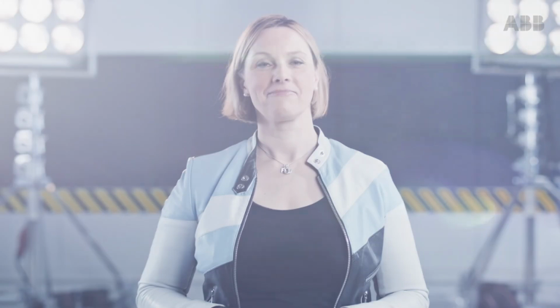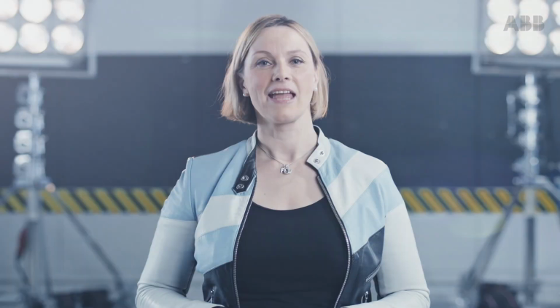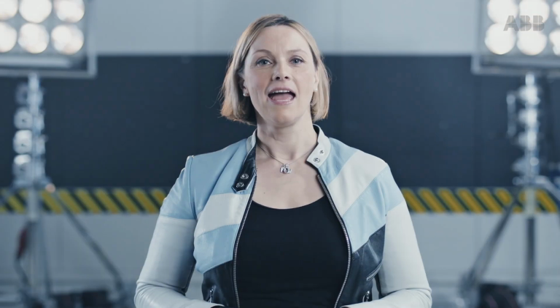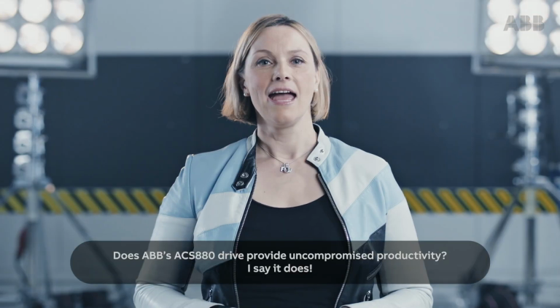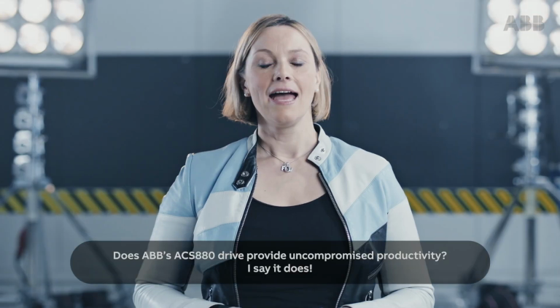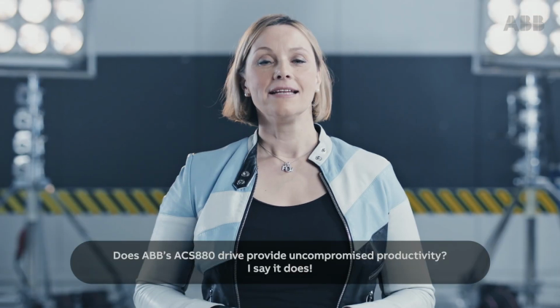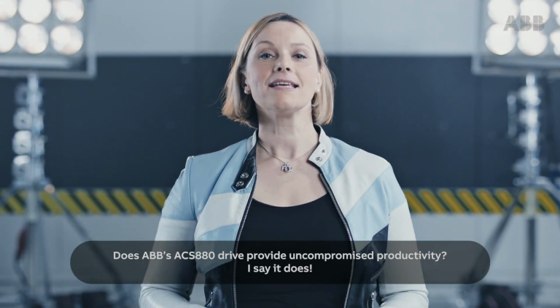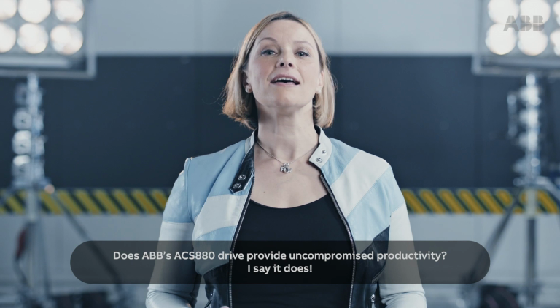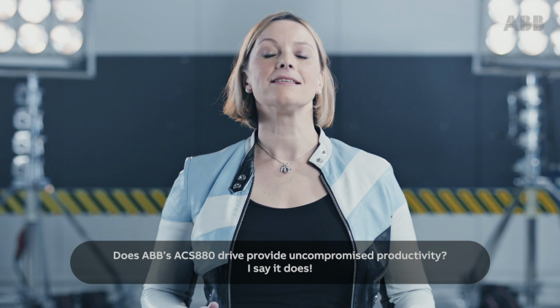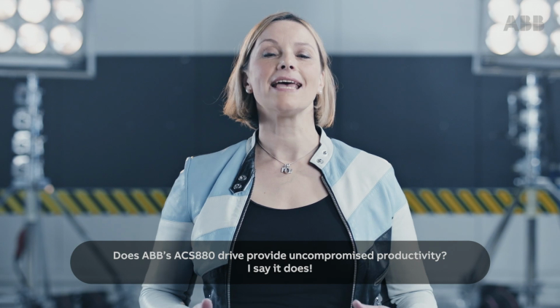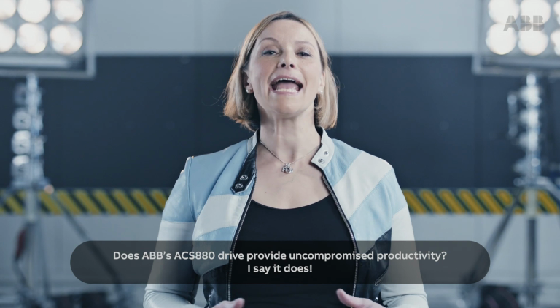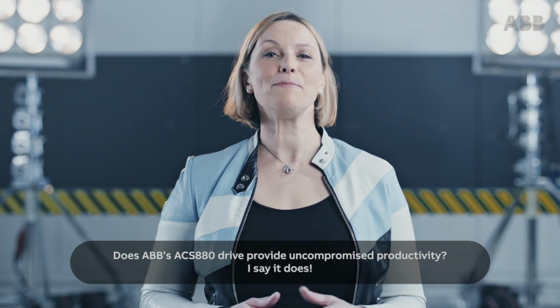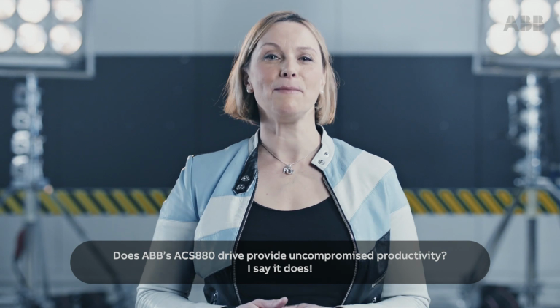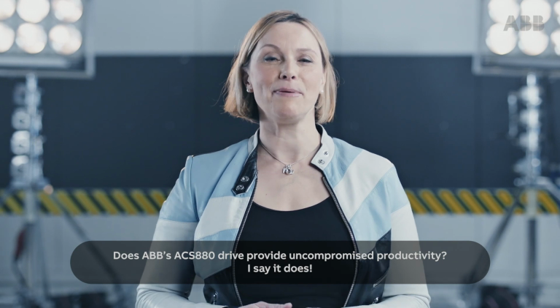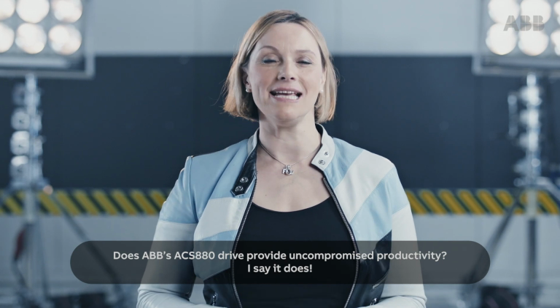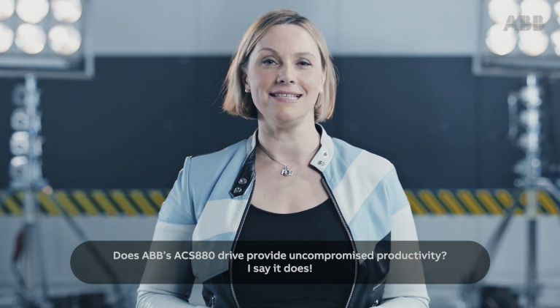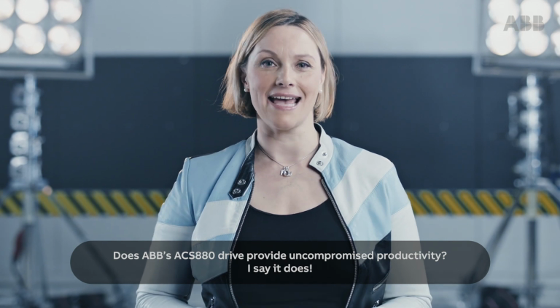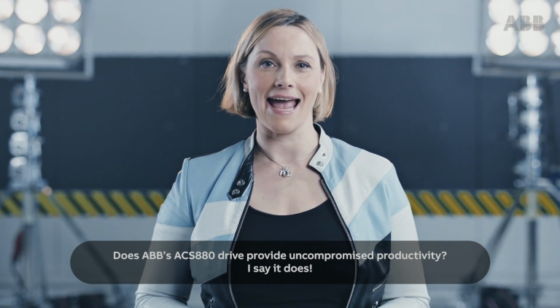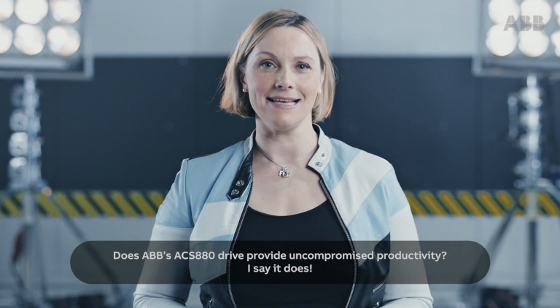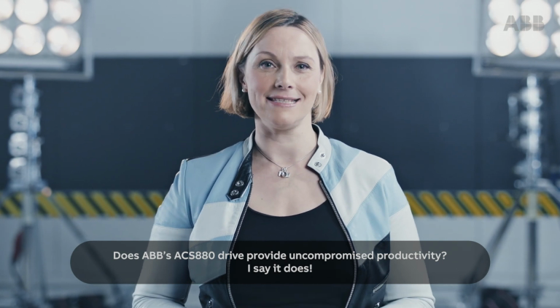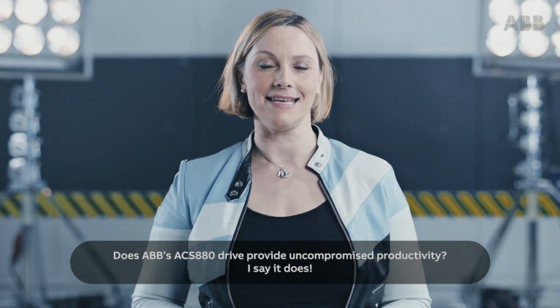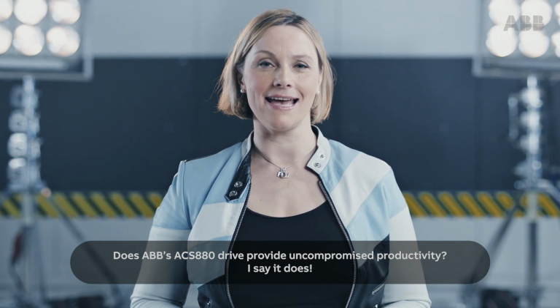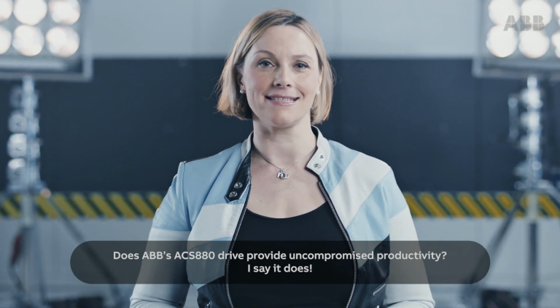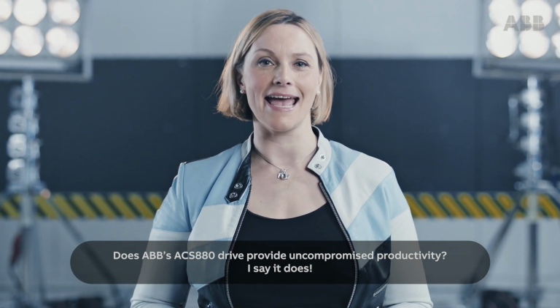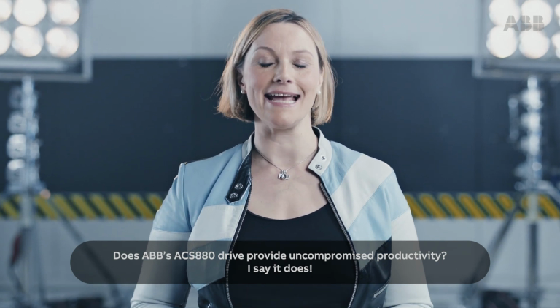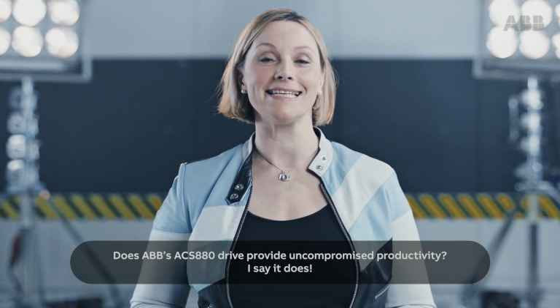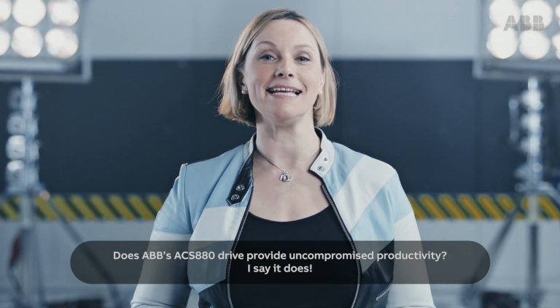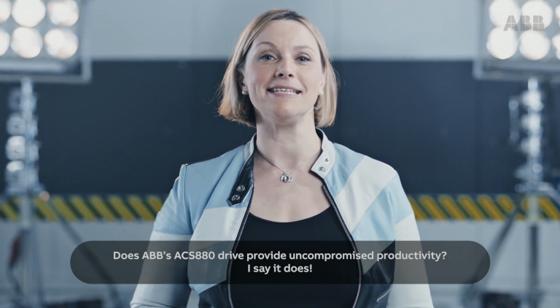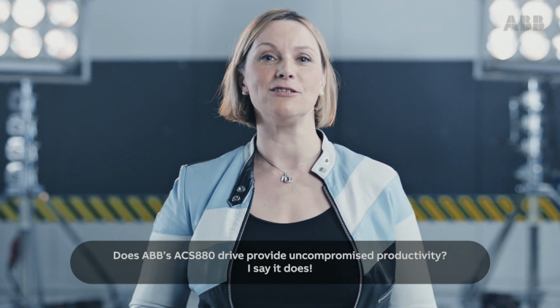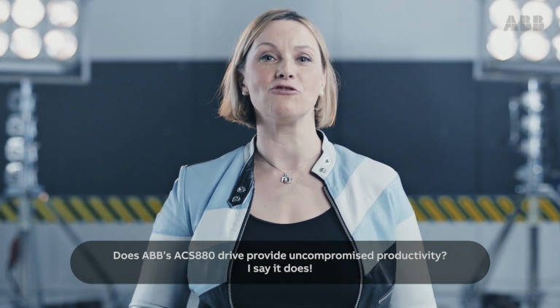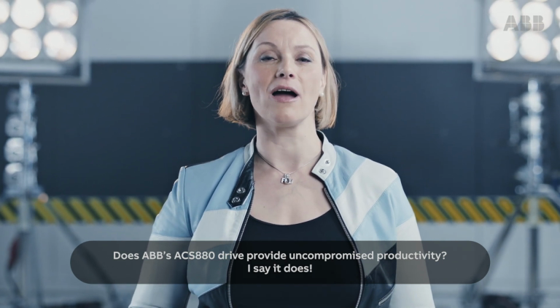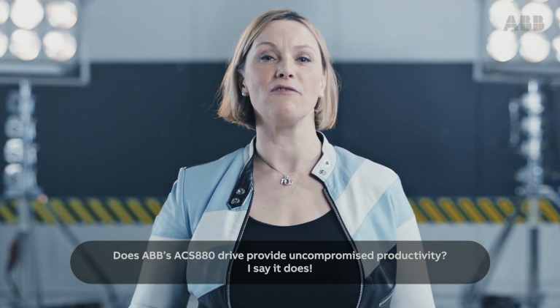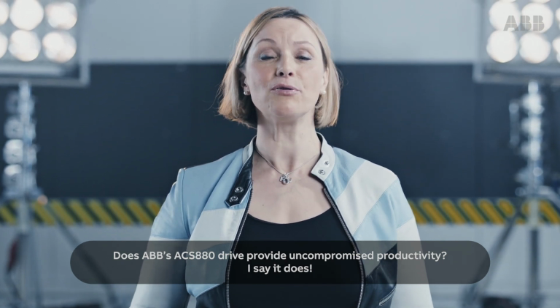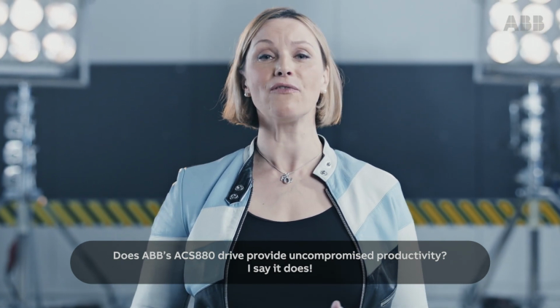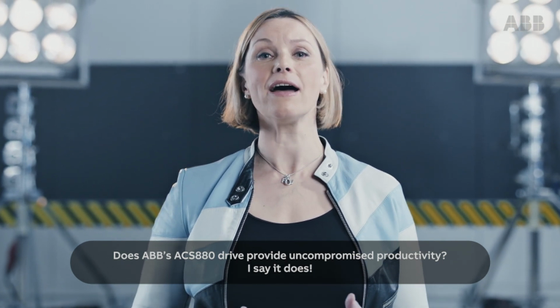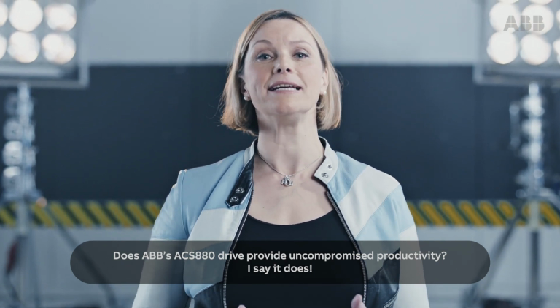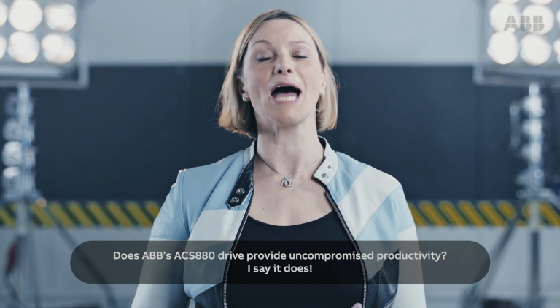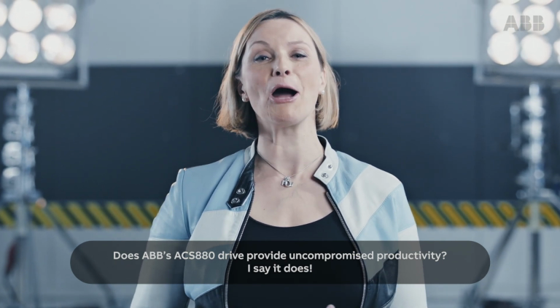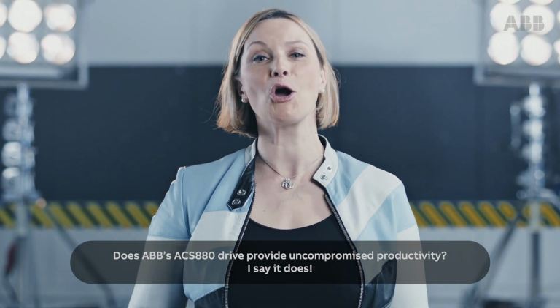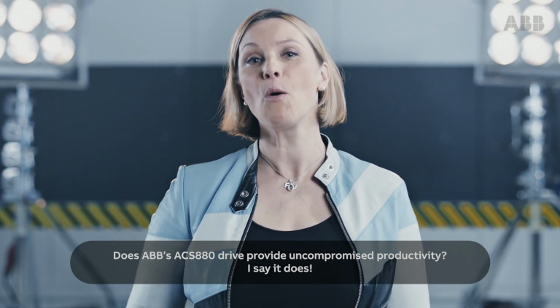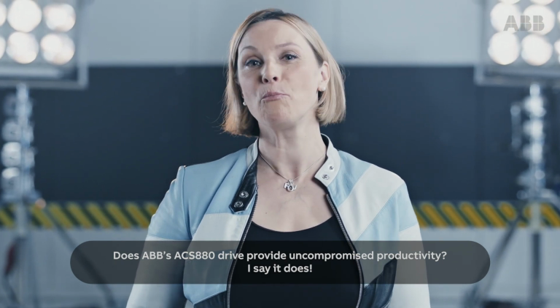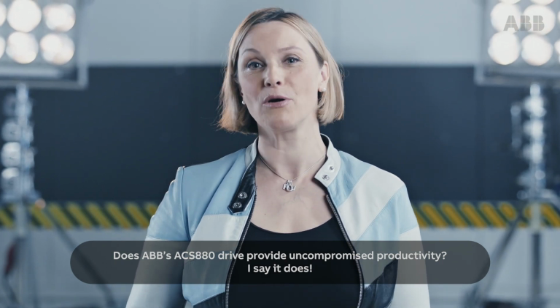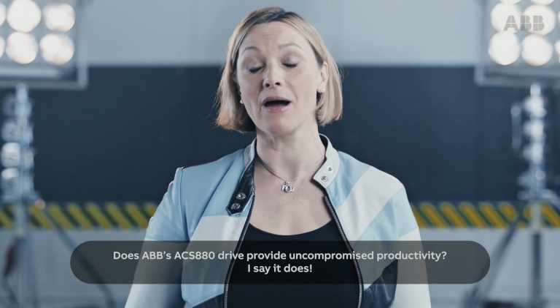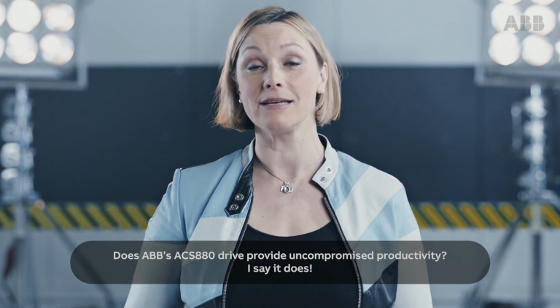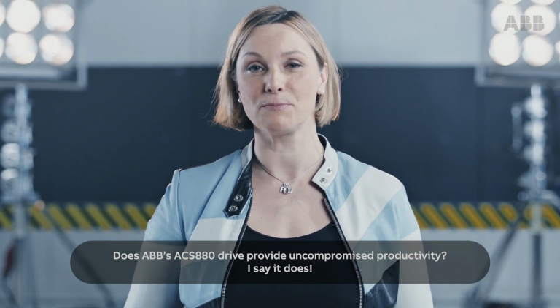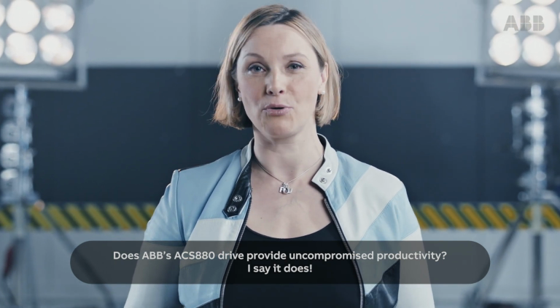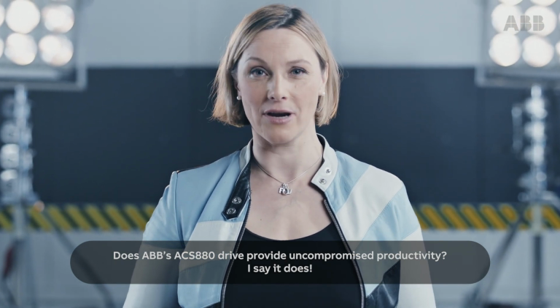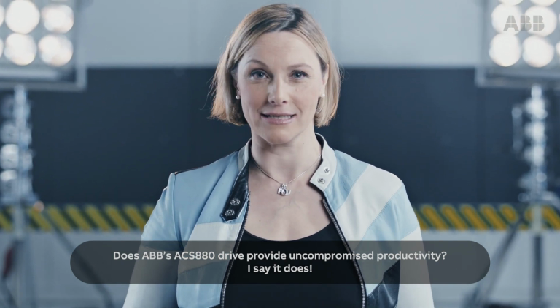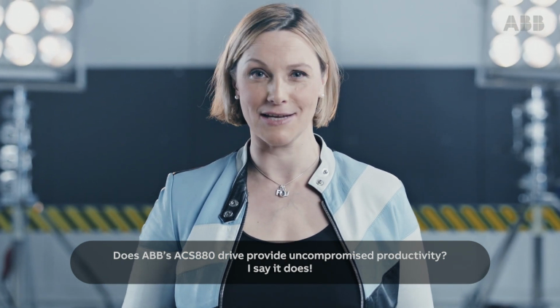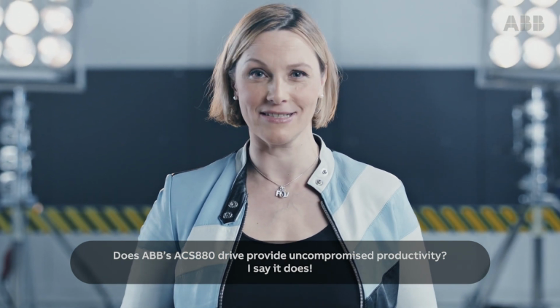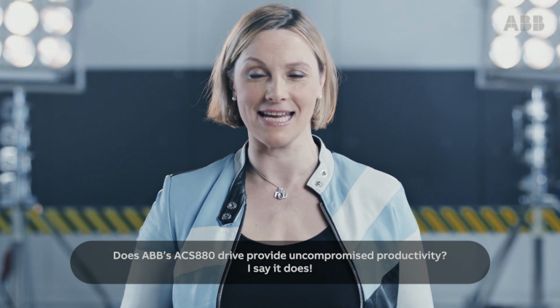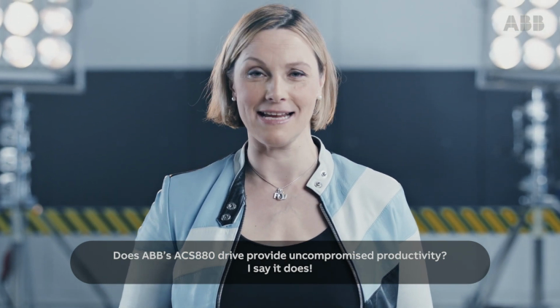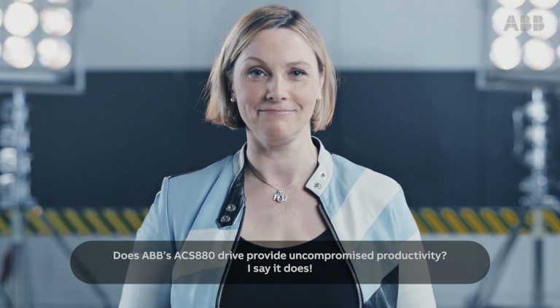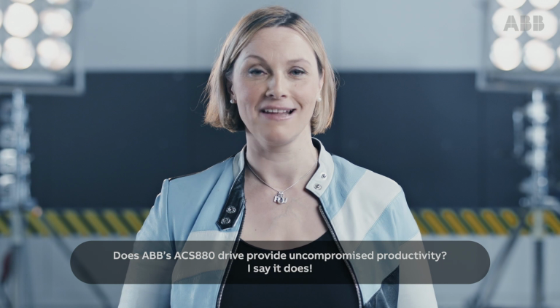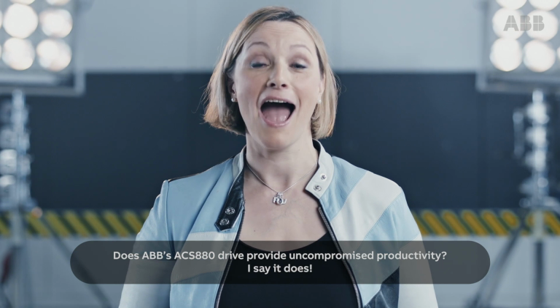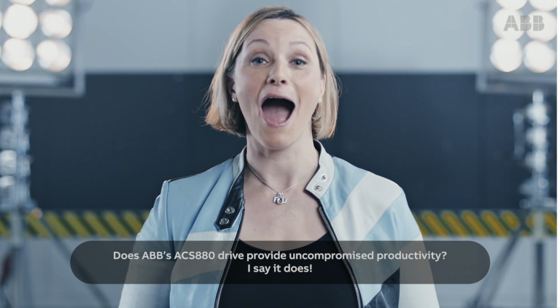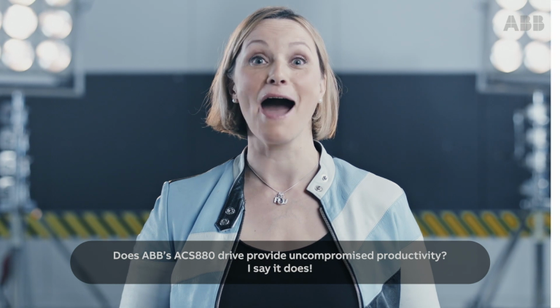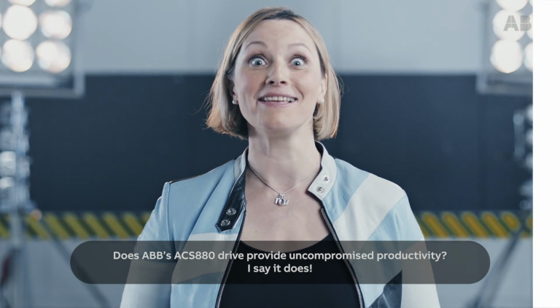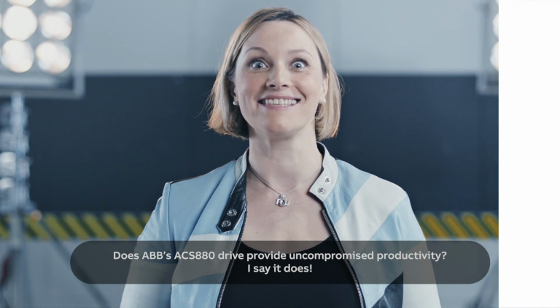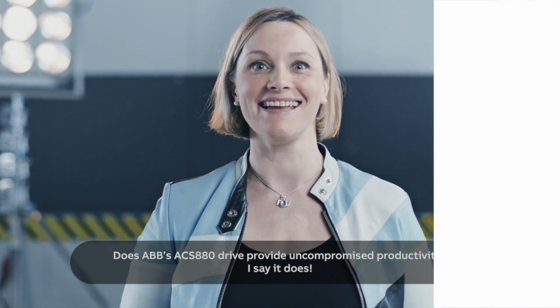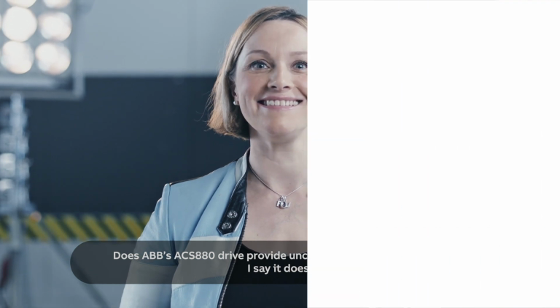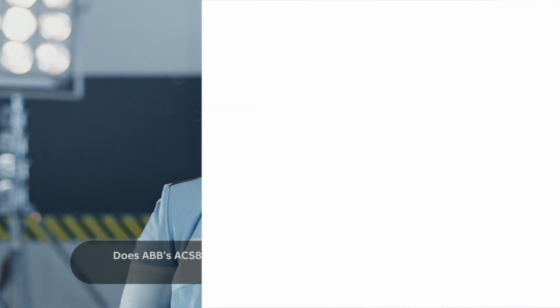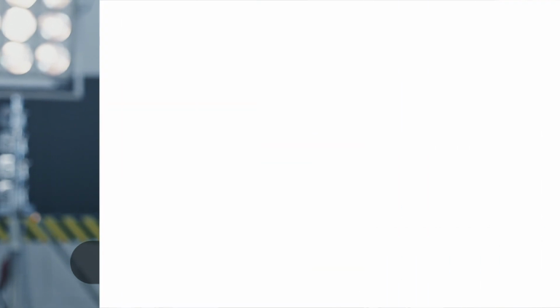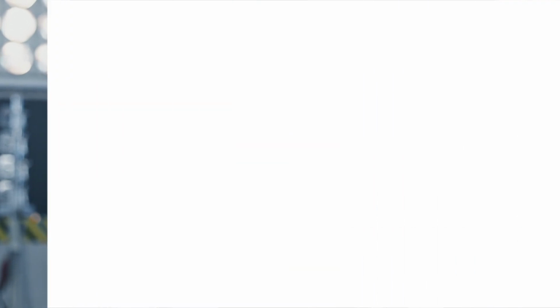Does ABB's ACS 880 drive provide uncompromised productivity? I say it does.